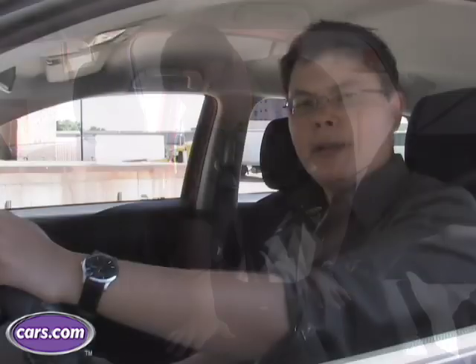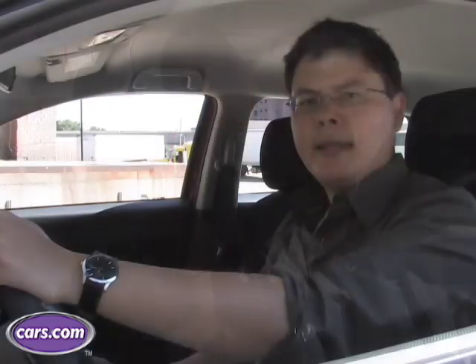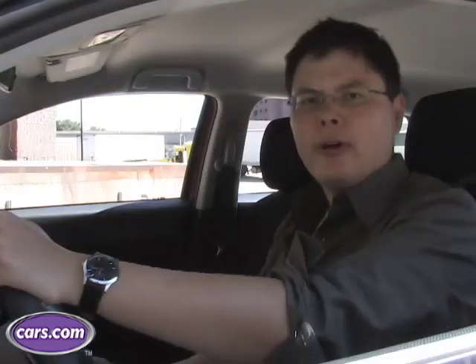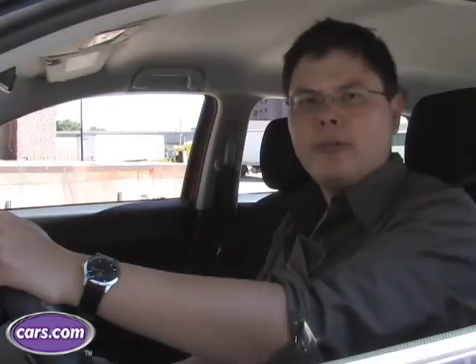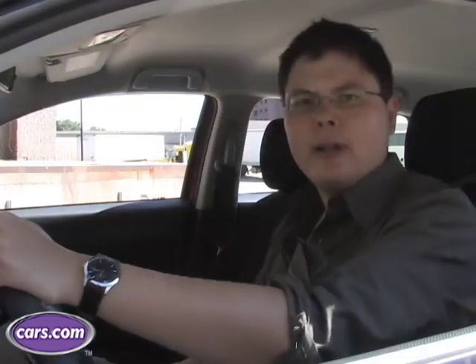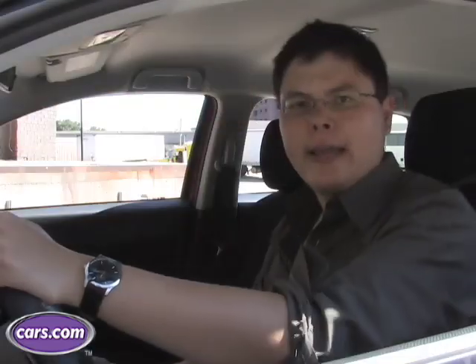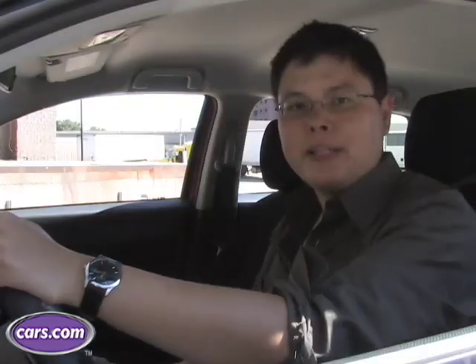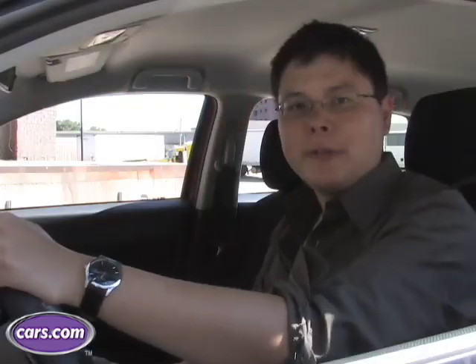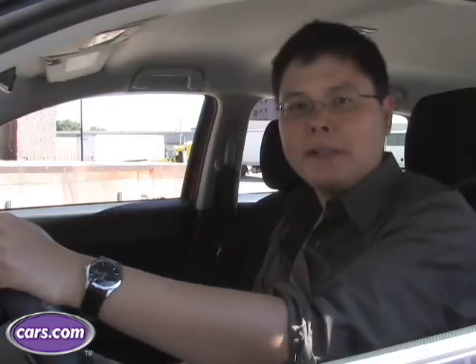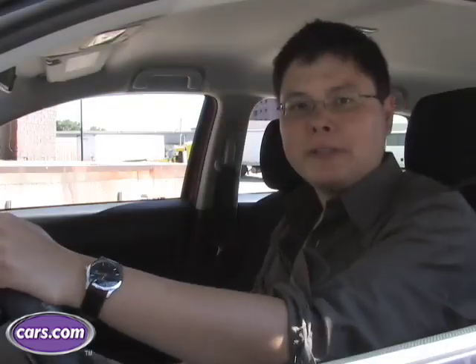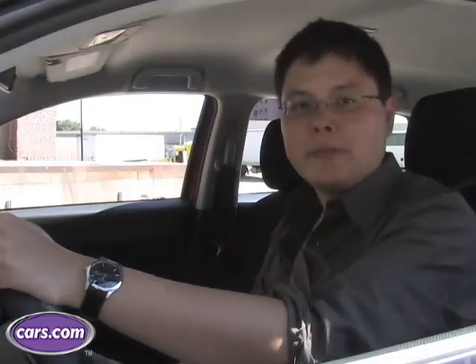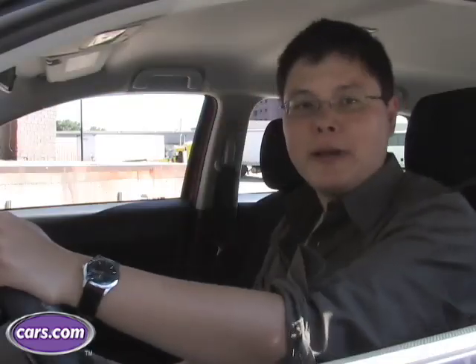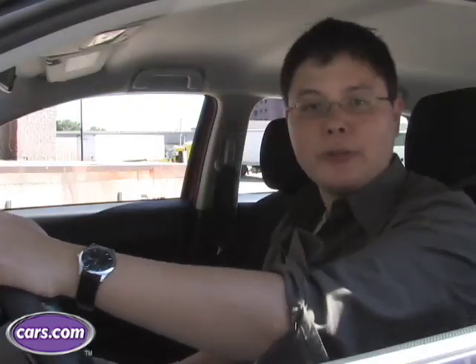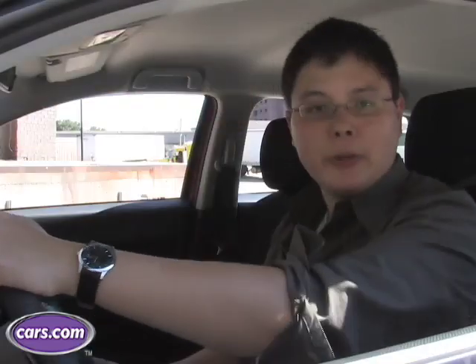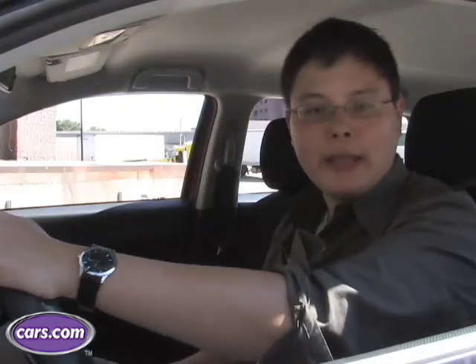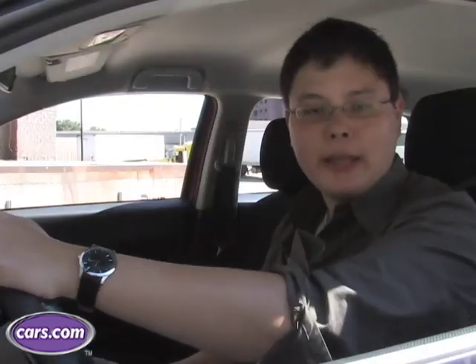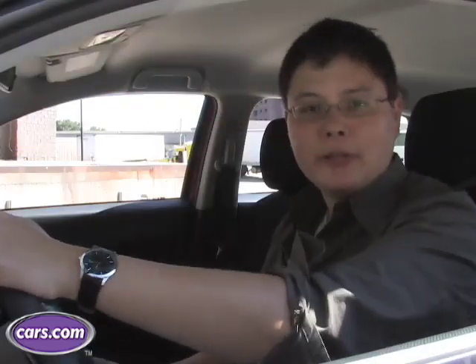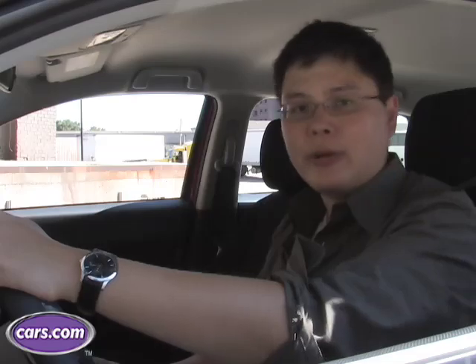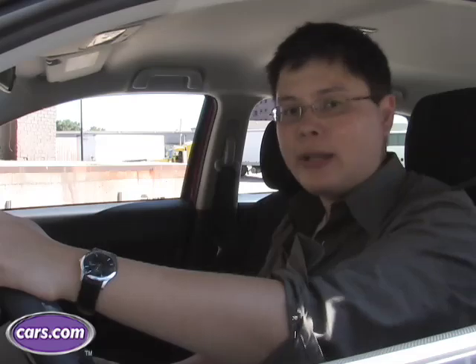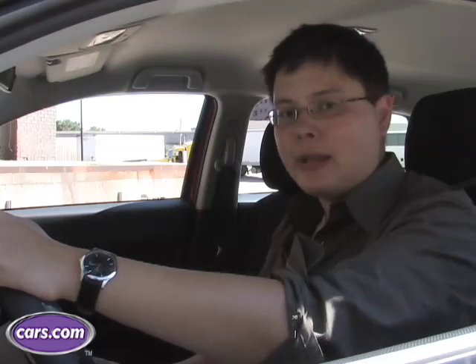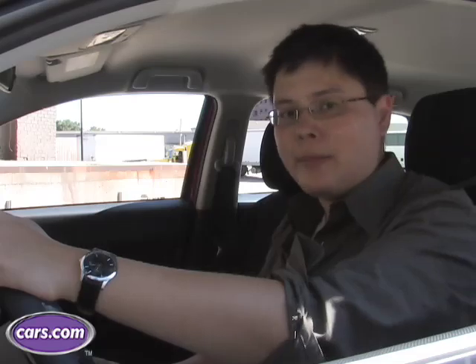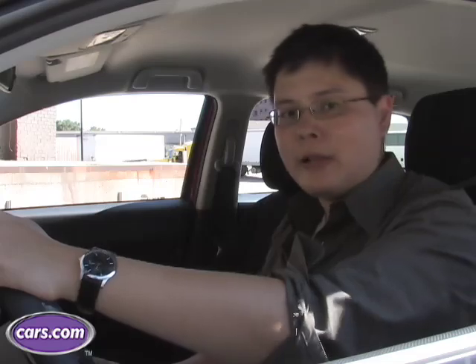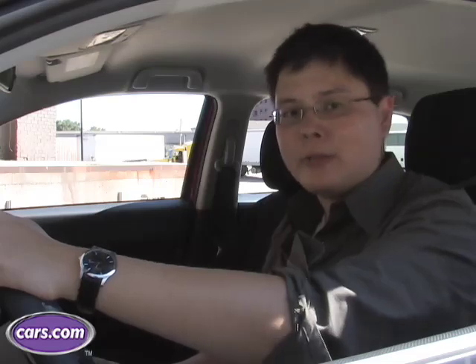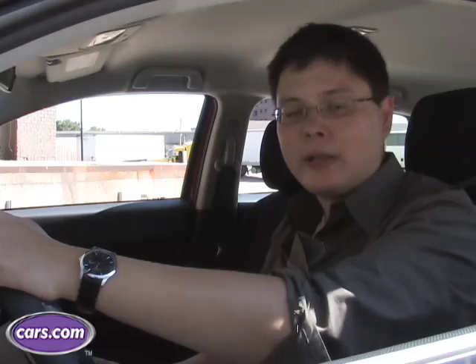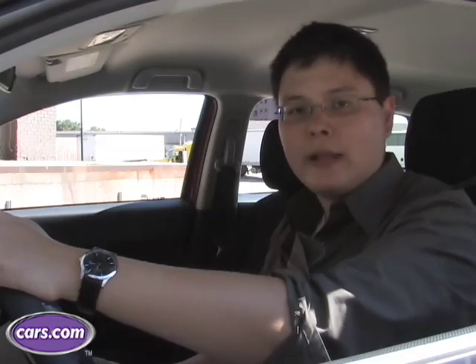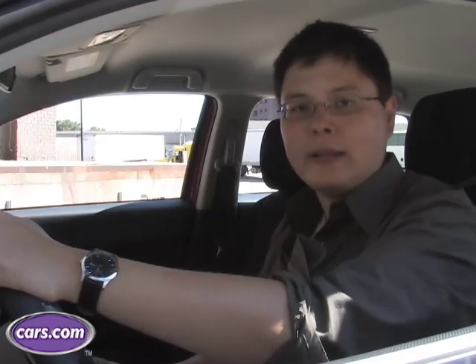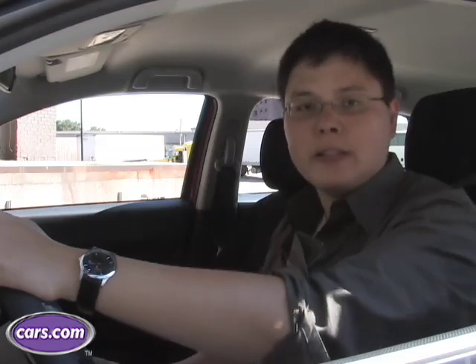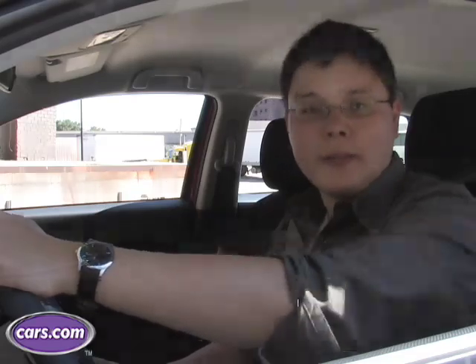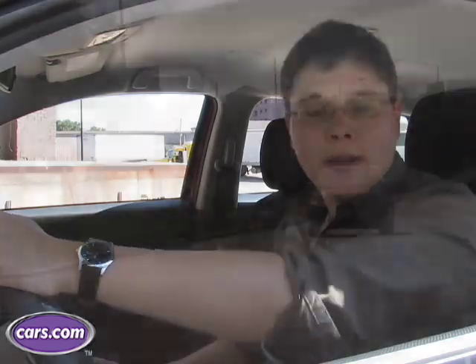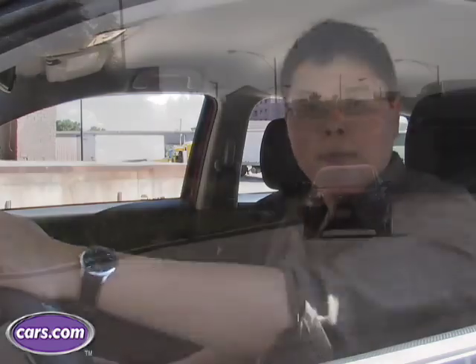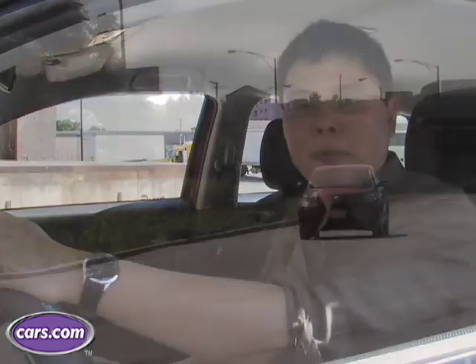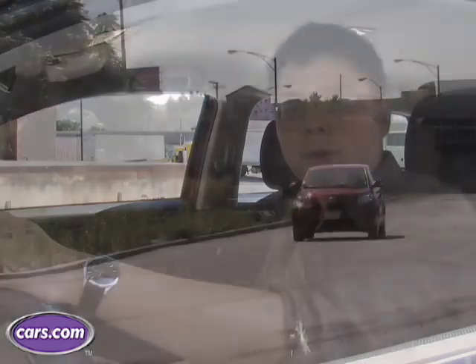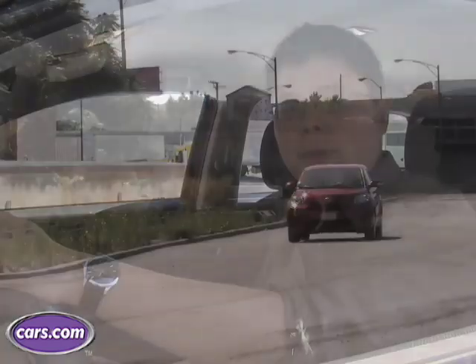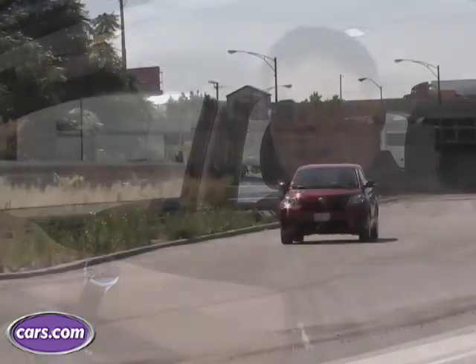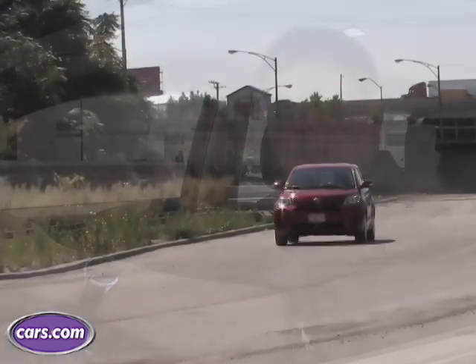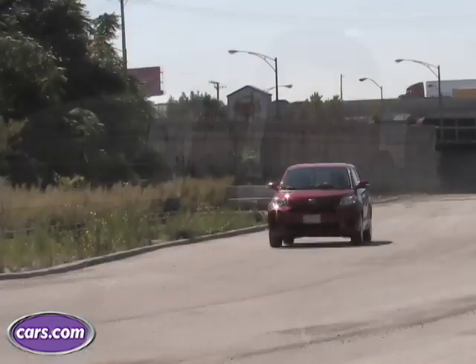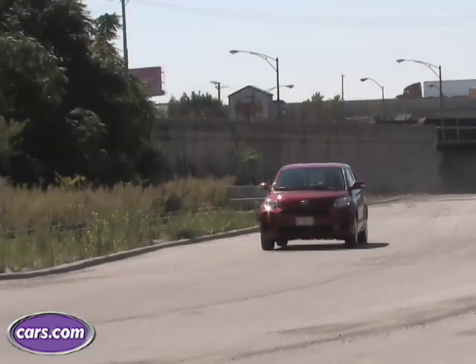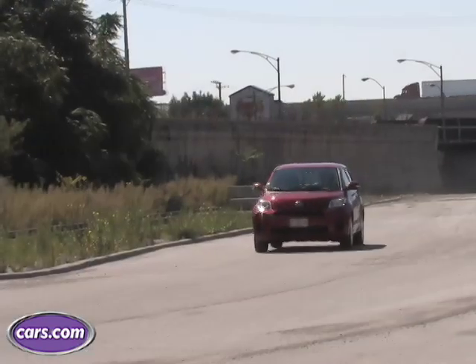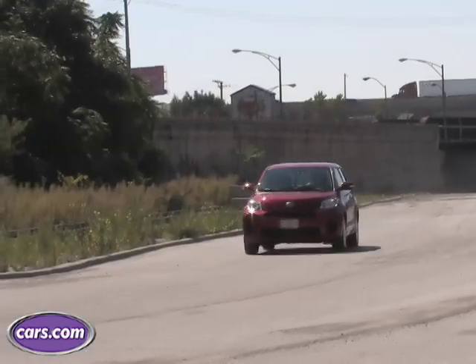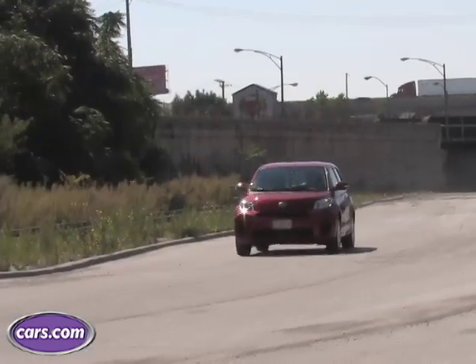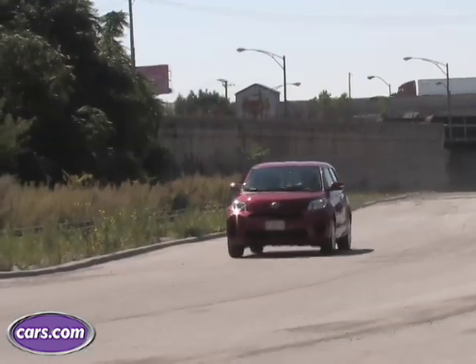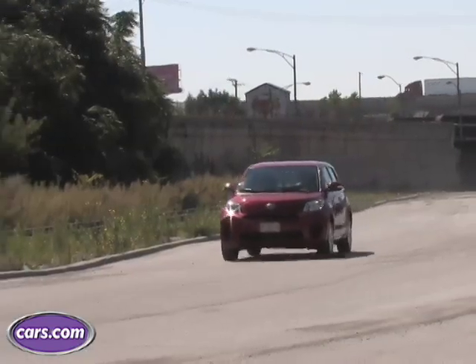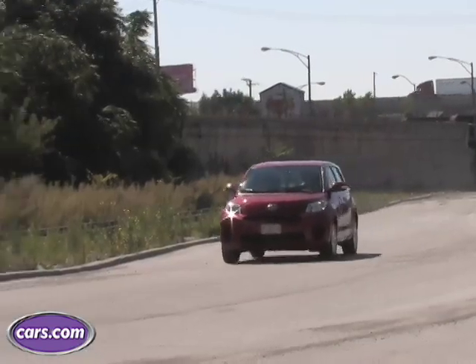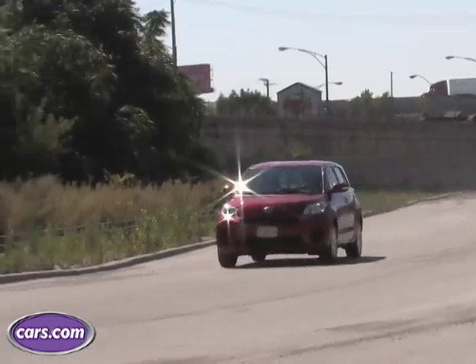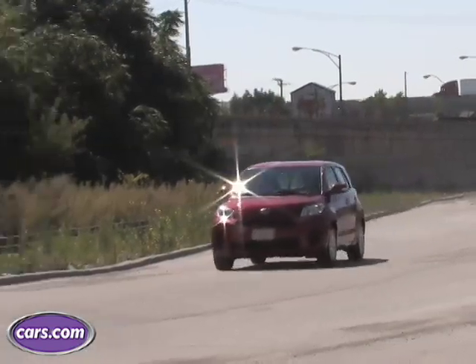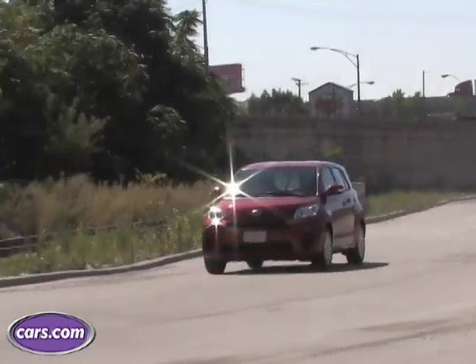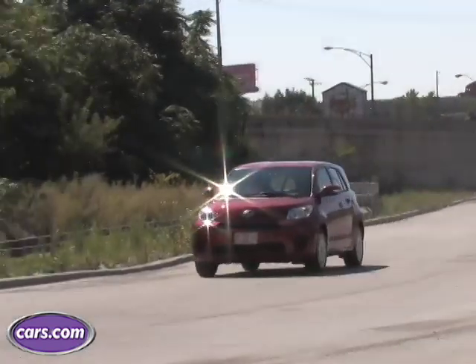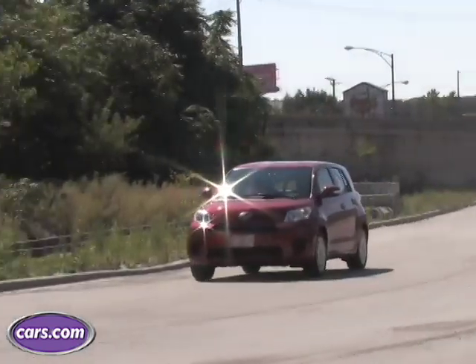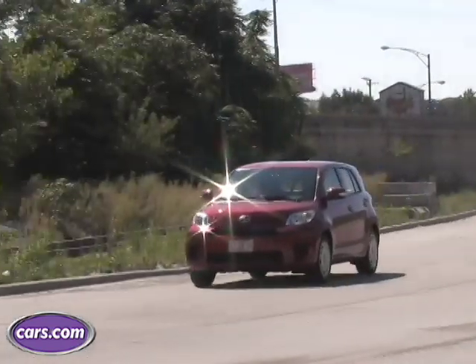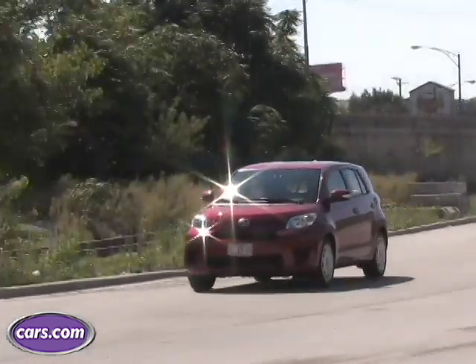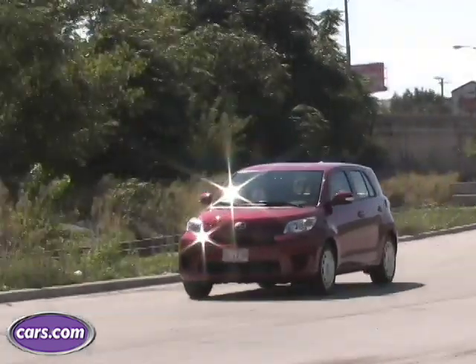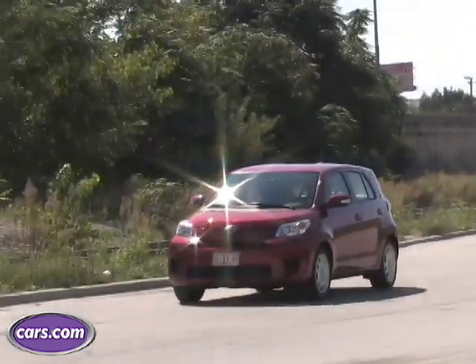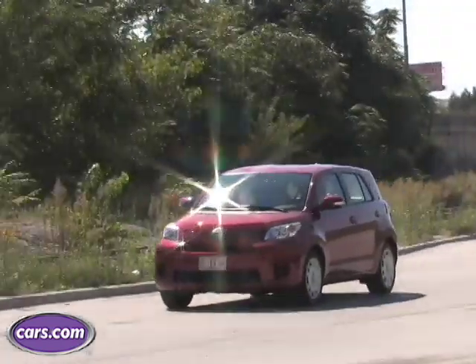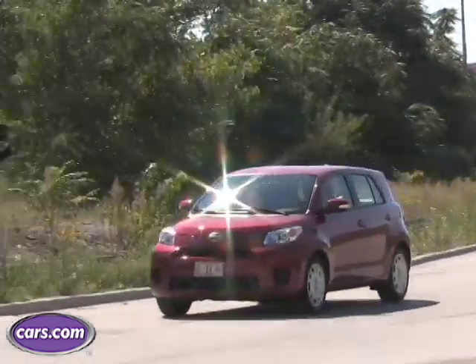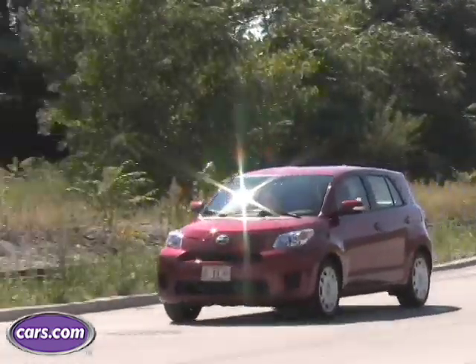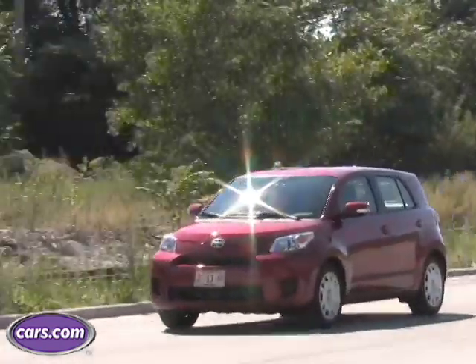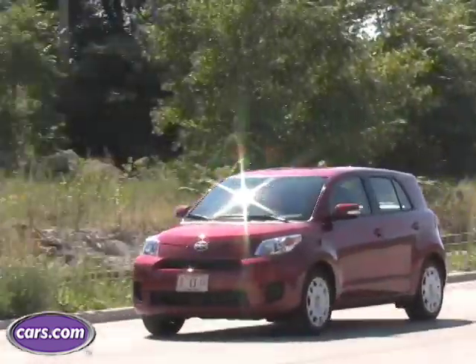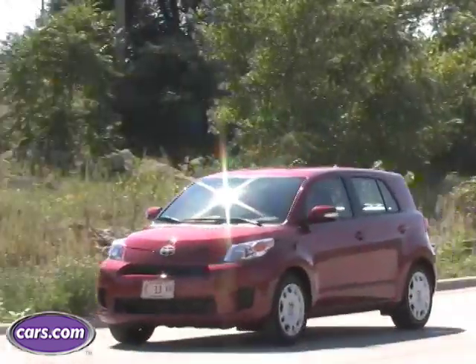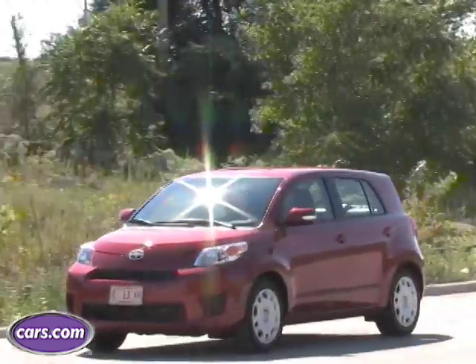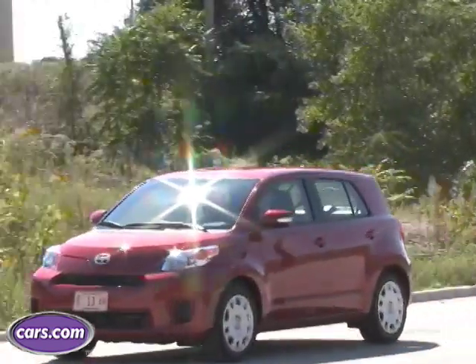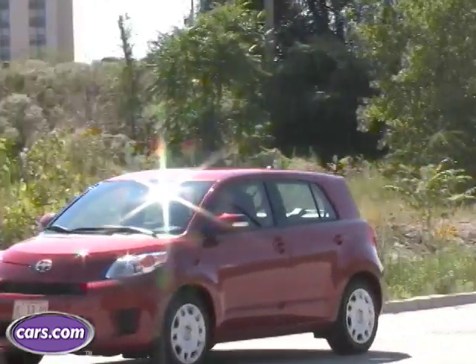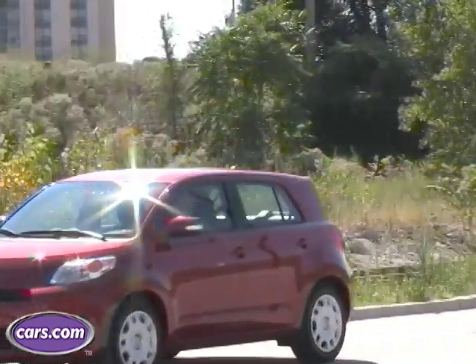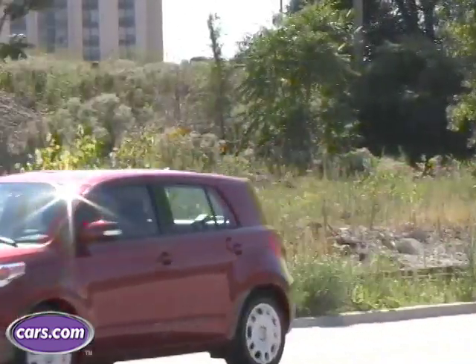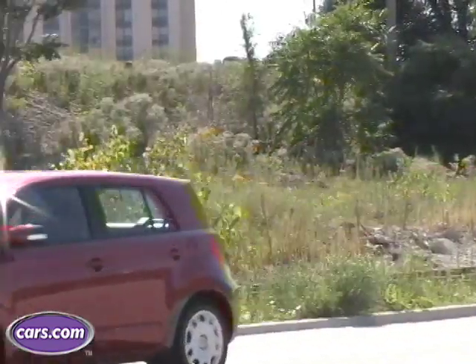Overall gas mileage is about 28-29 miles per gallon. That's about on par with the Nissan Versa — a Honda Fit is a little better, a Dodge Caliber is a little worse.